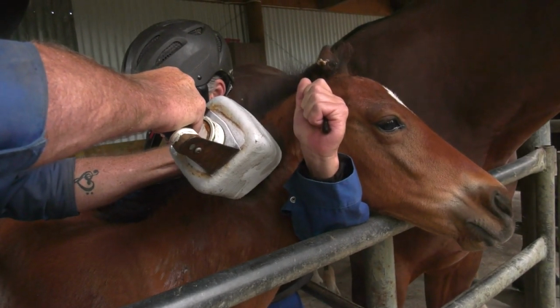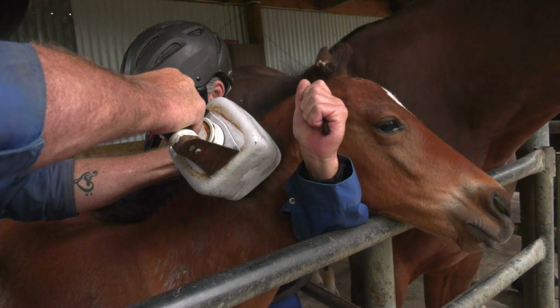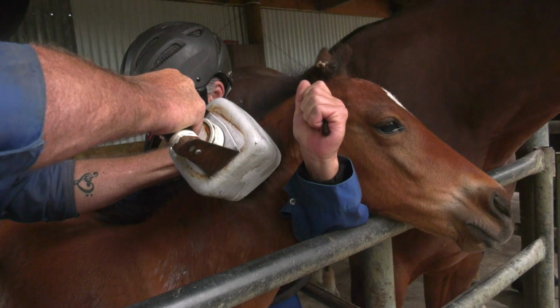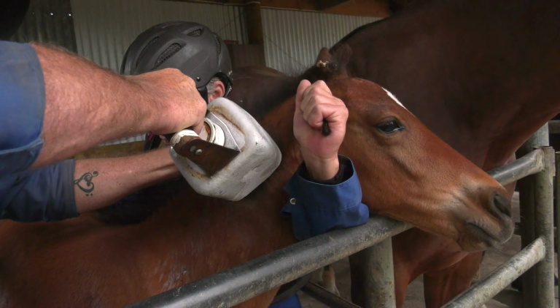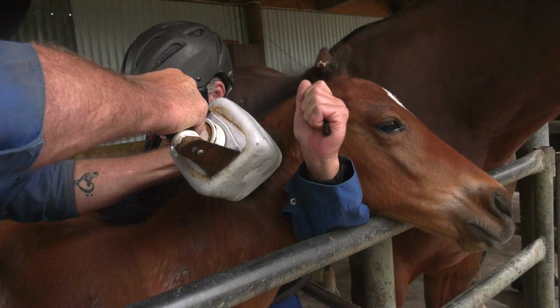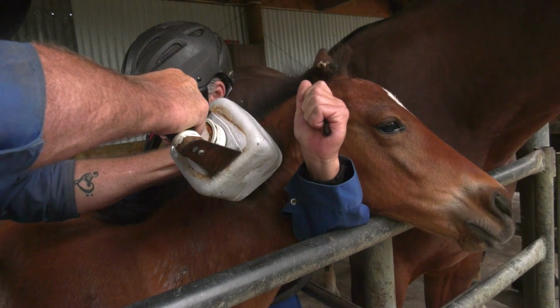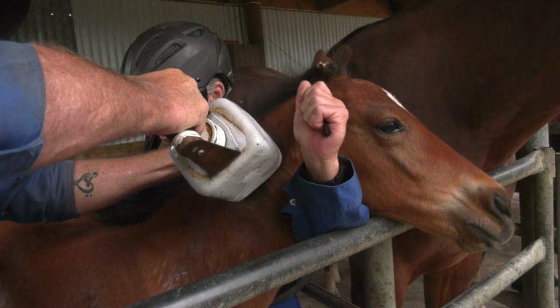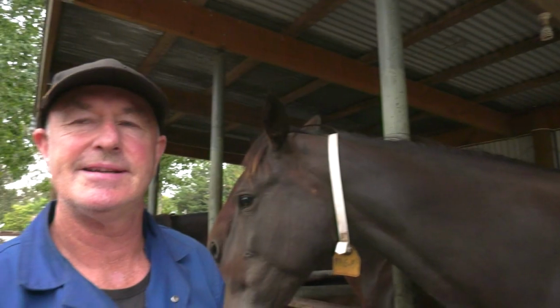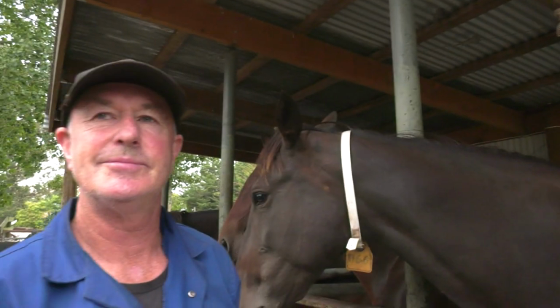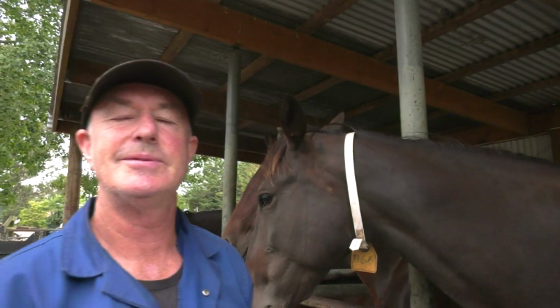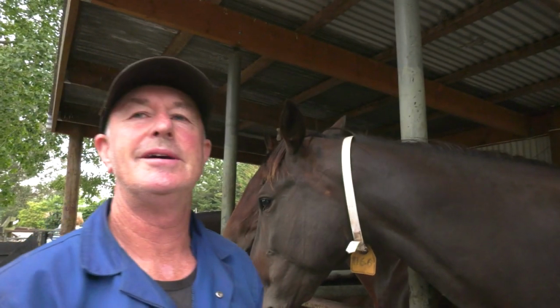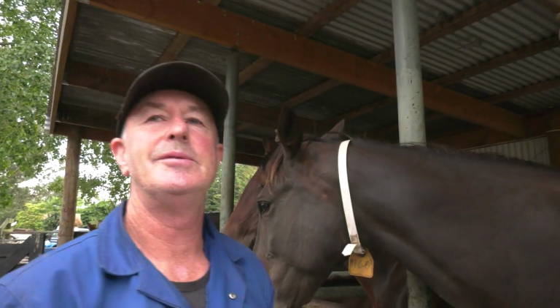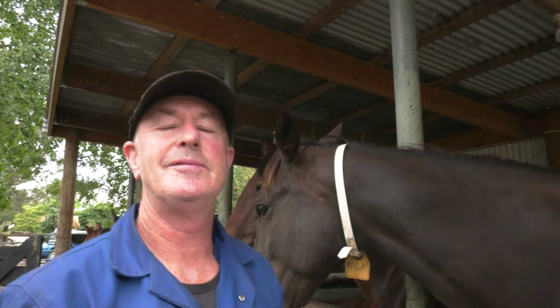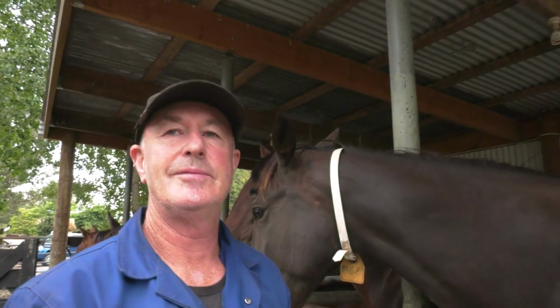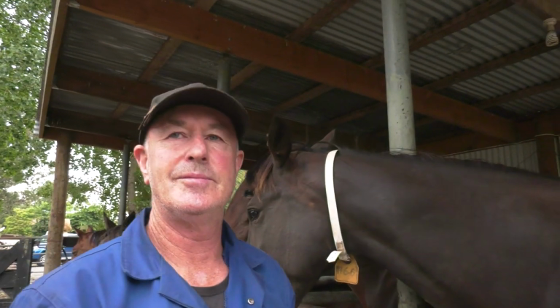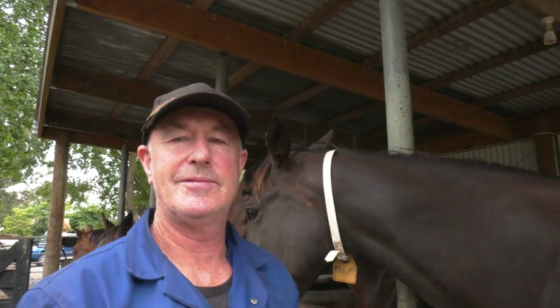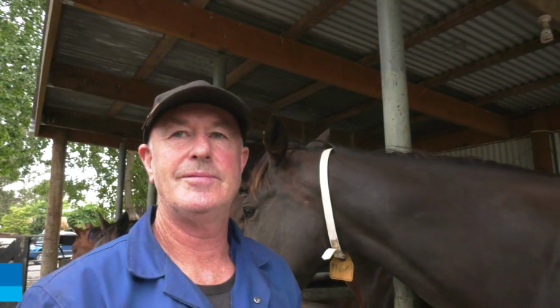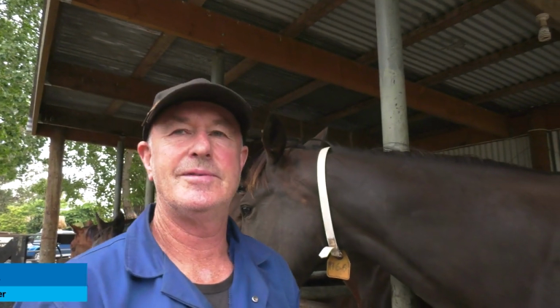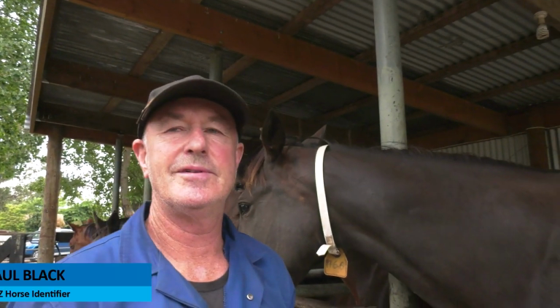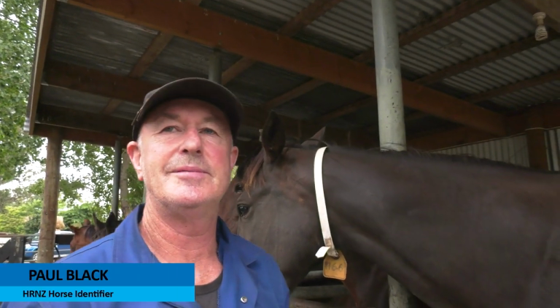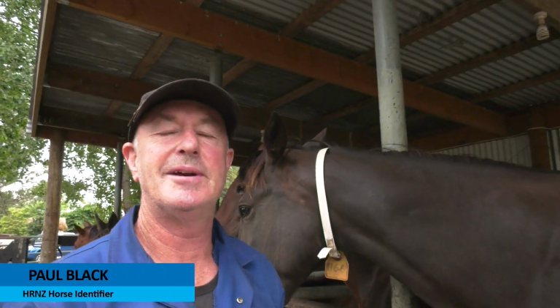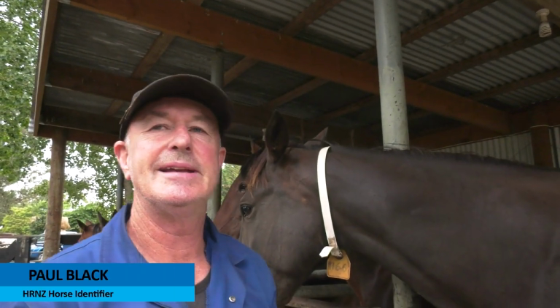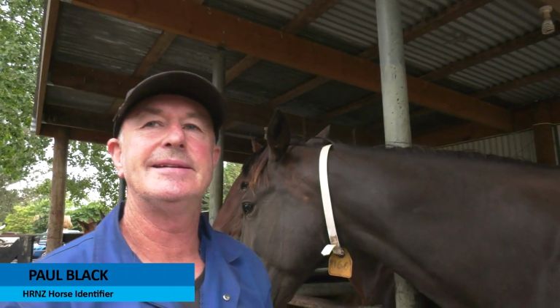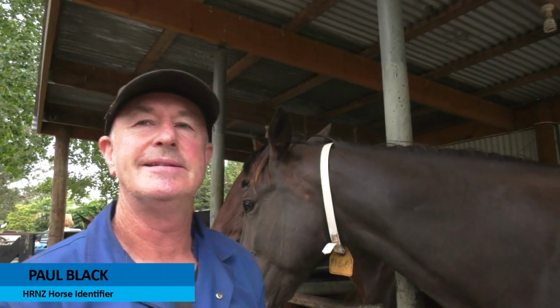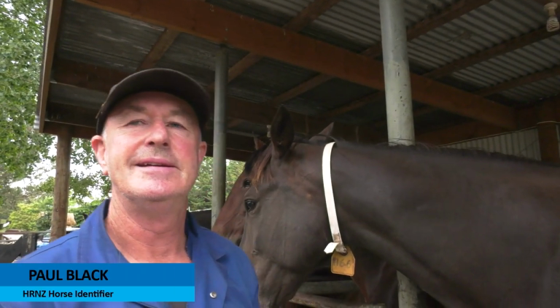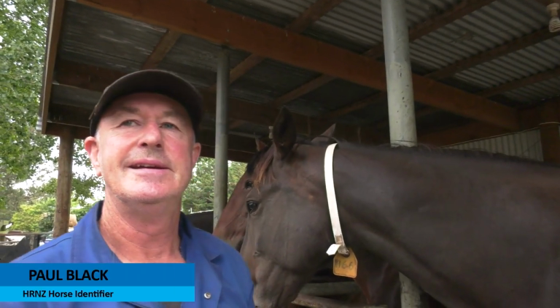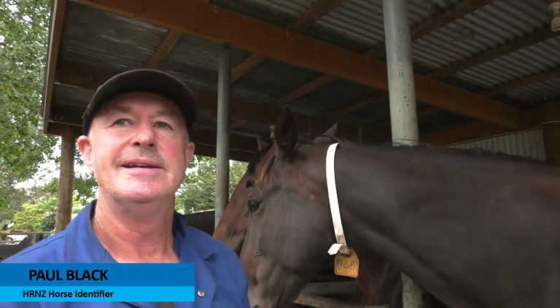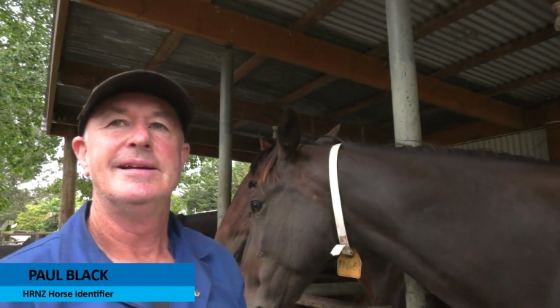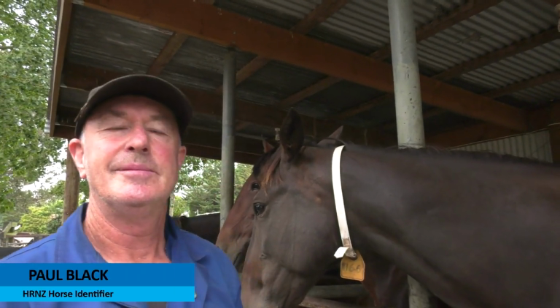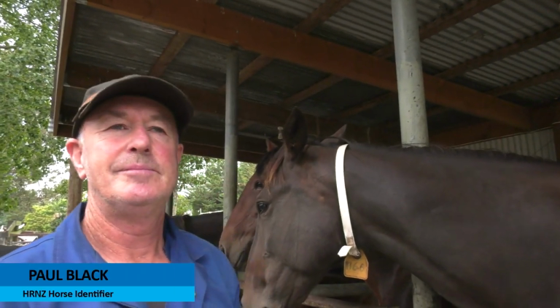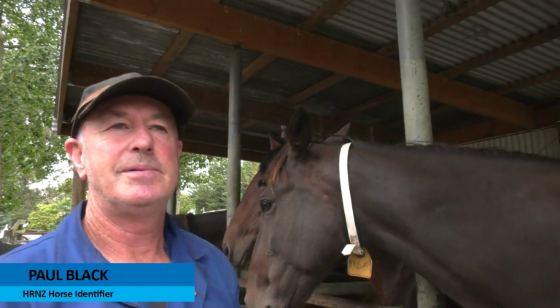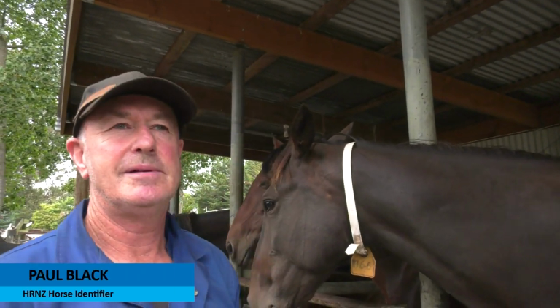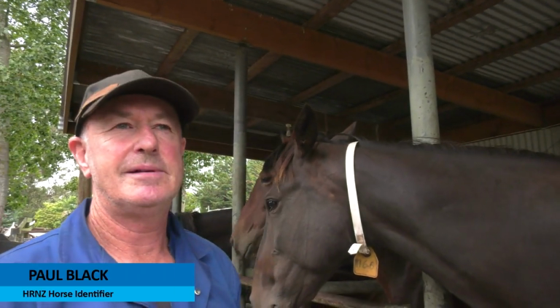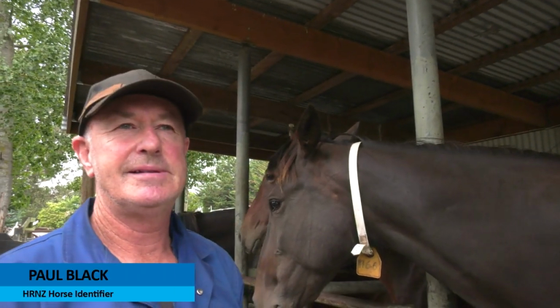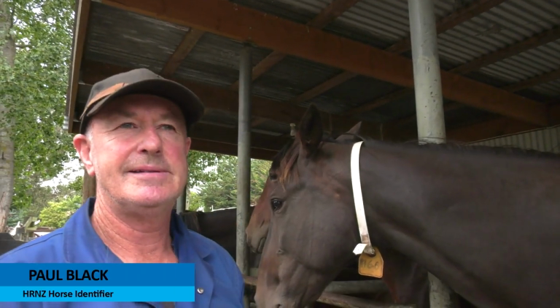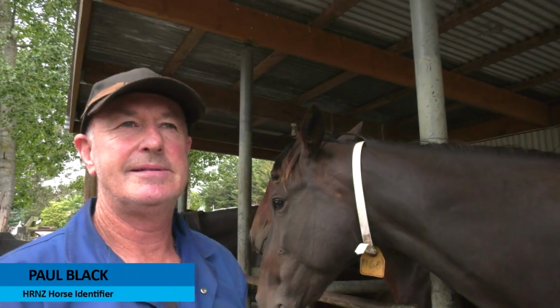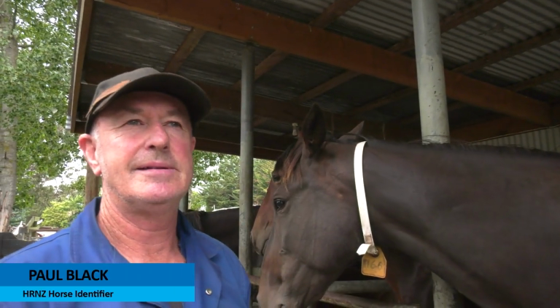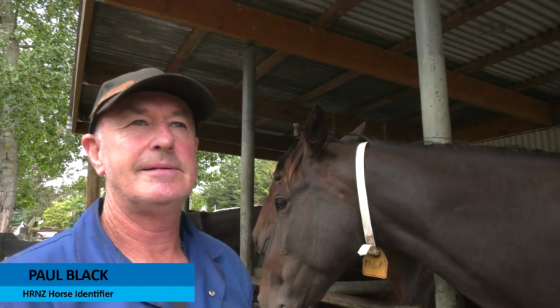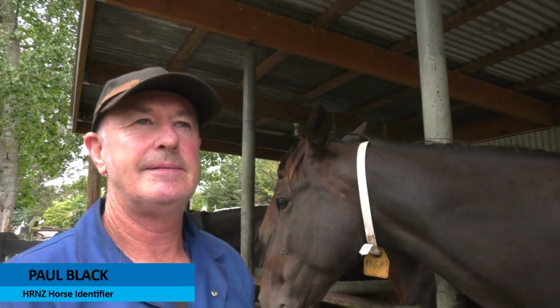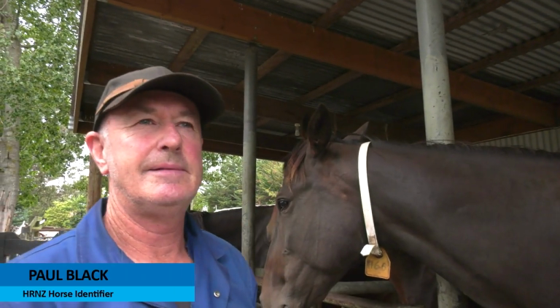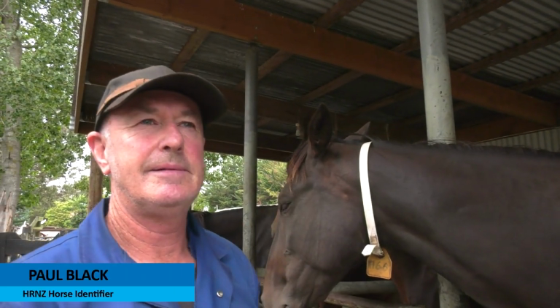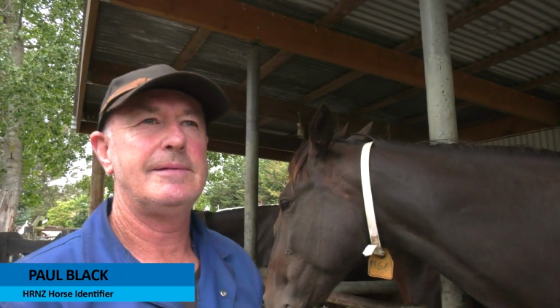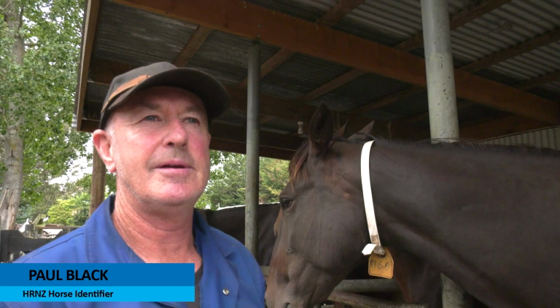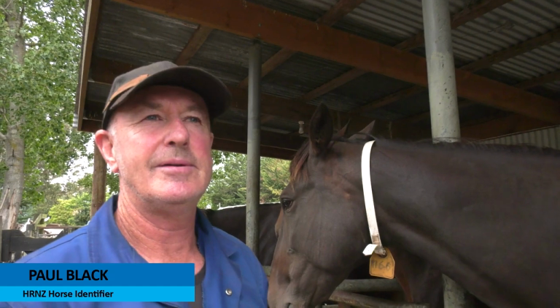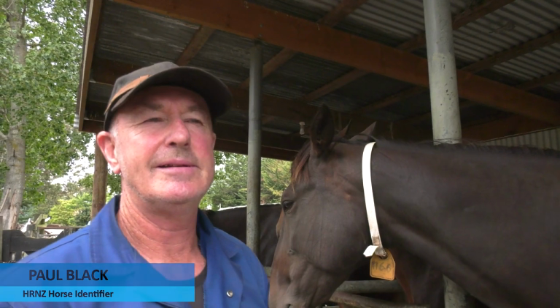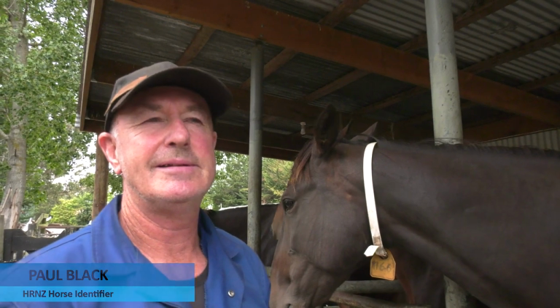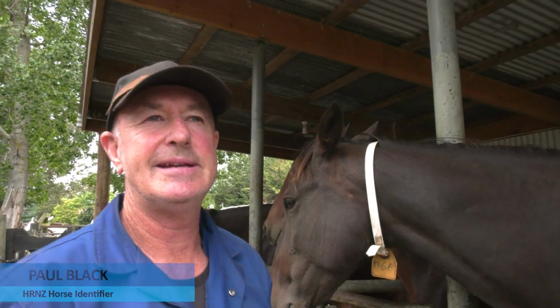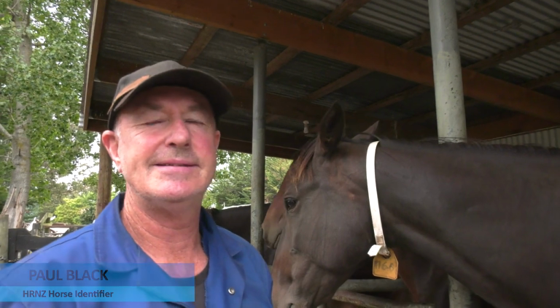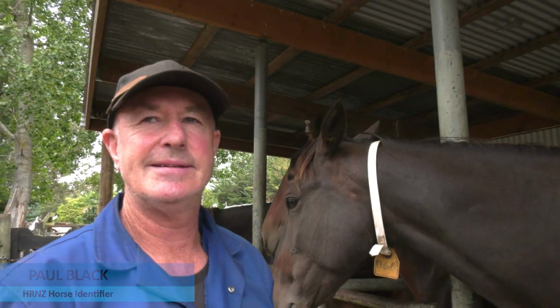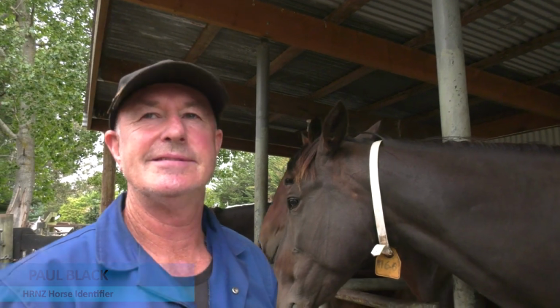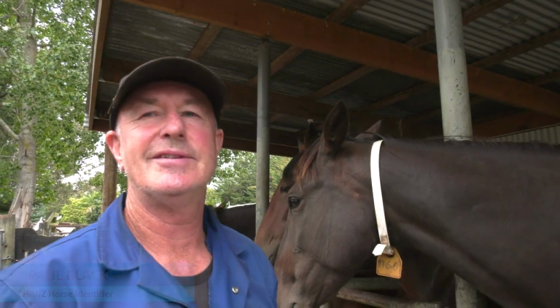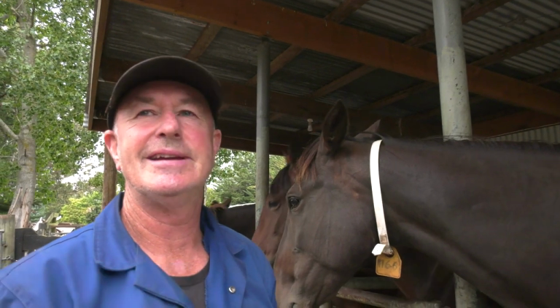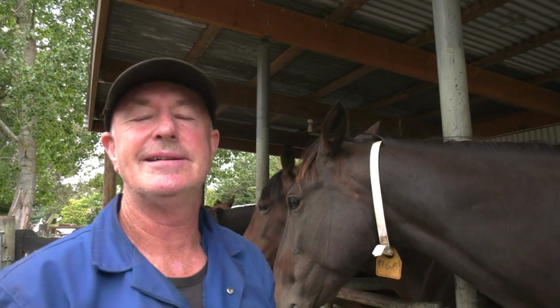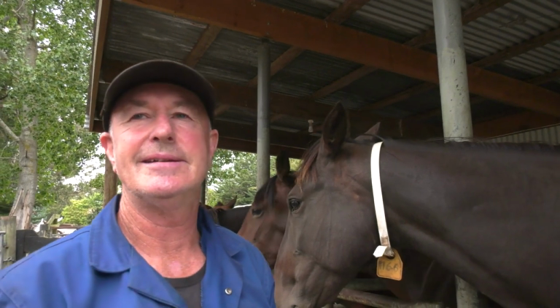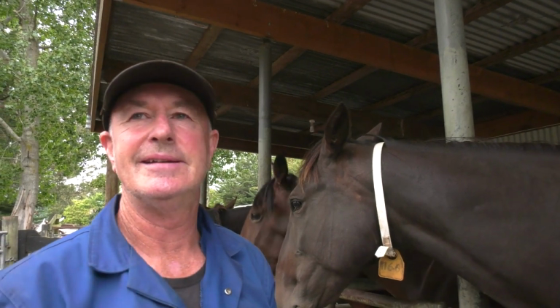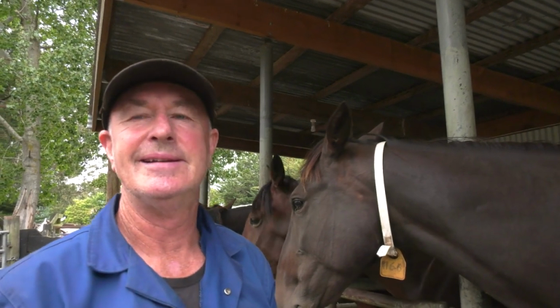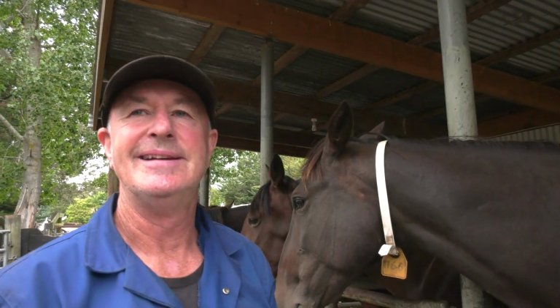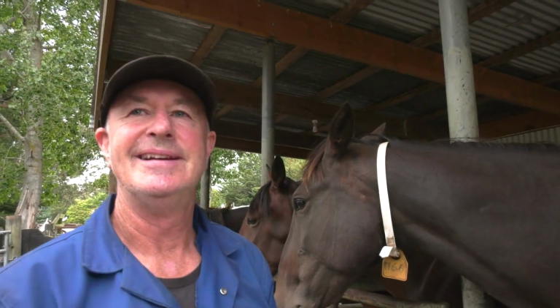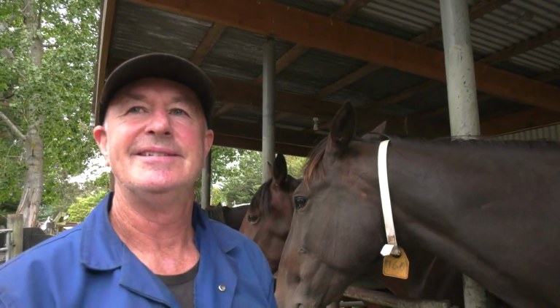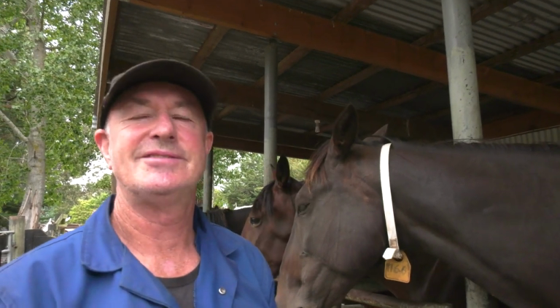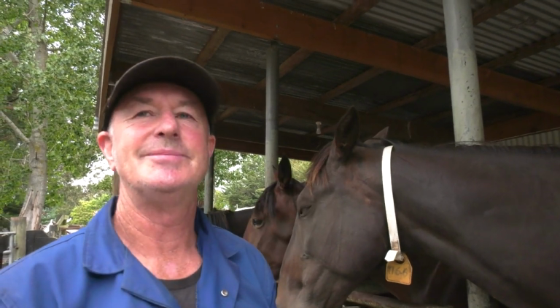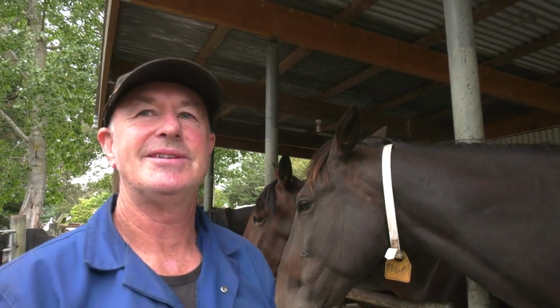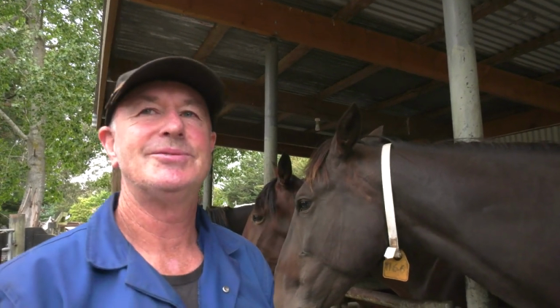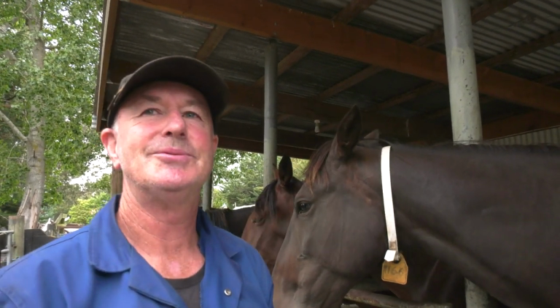Once we have 15 seconds, we know we've got a brand, but I tend to go another 10 seconds if I can get it, just to make sure.